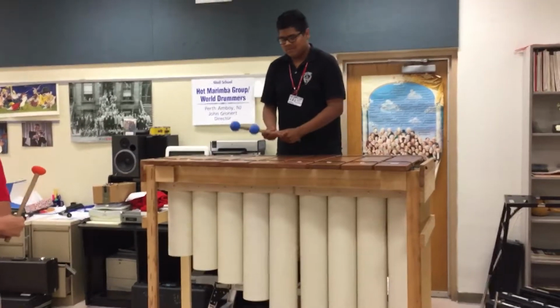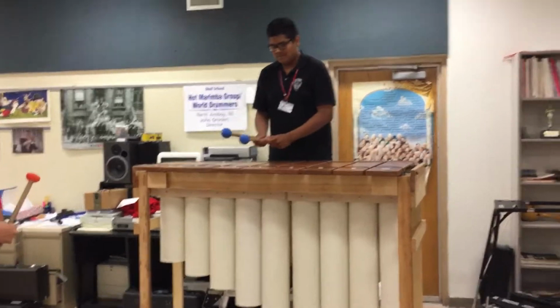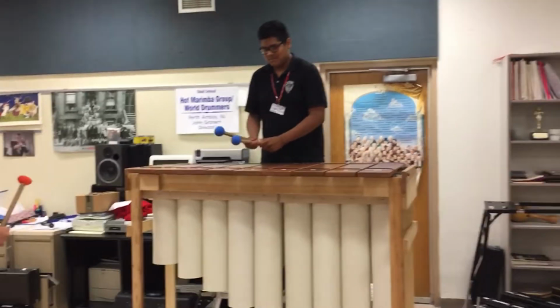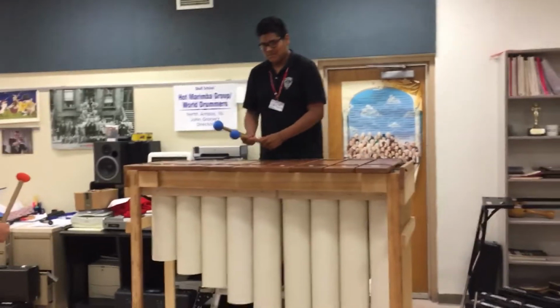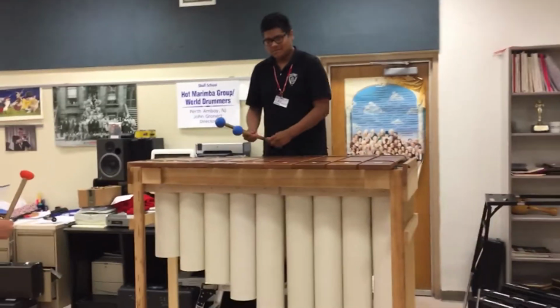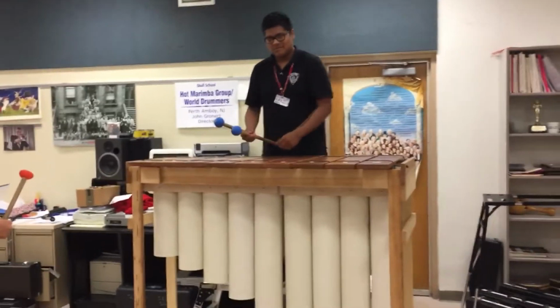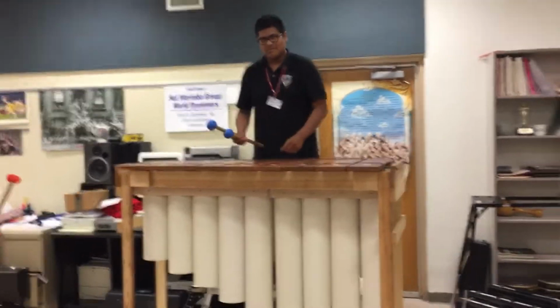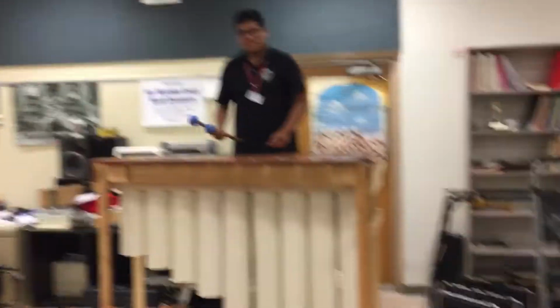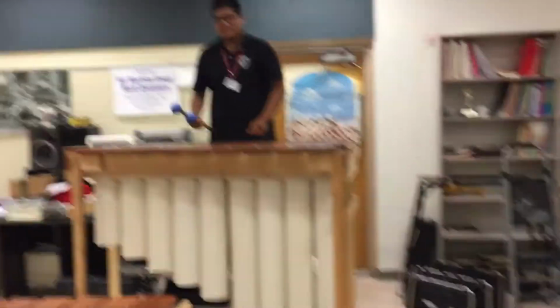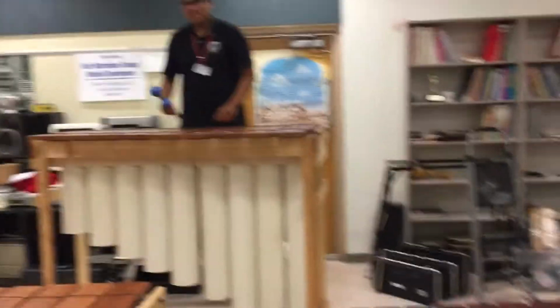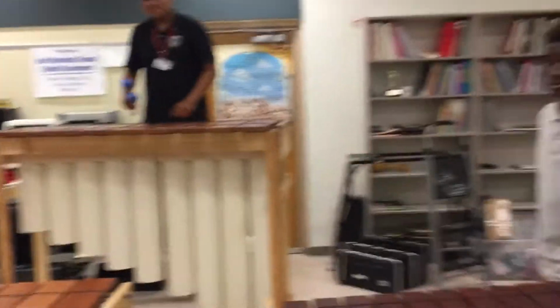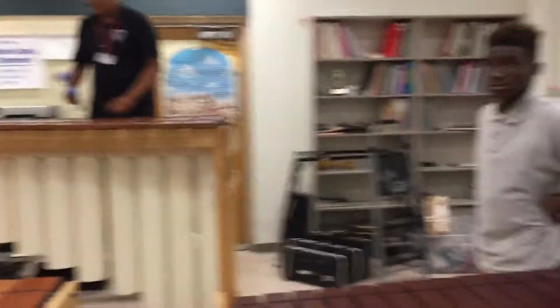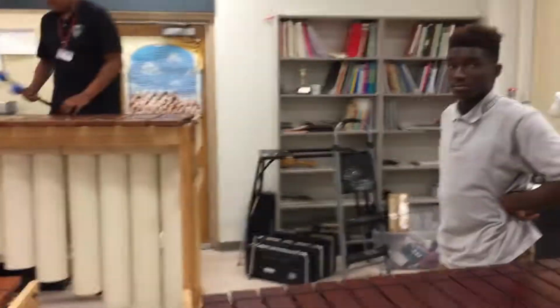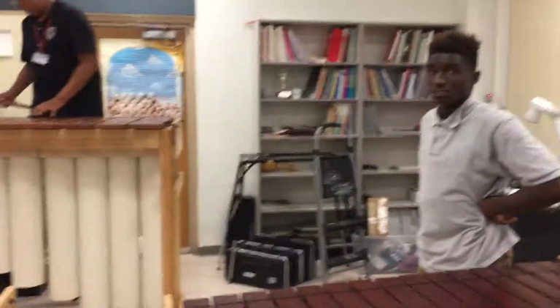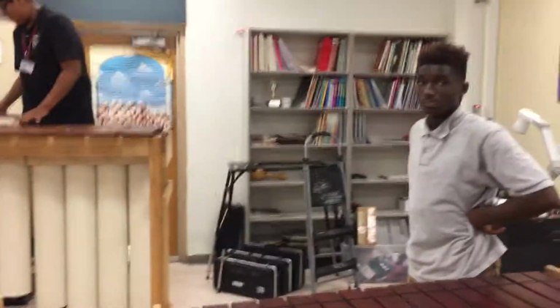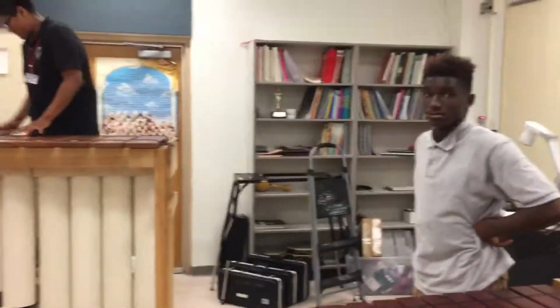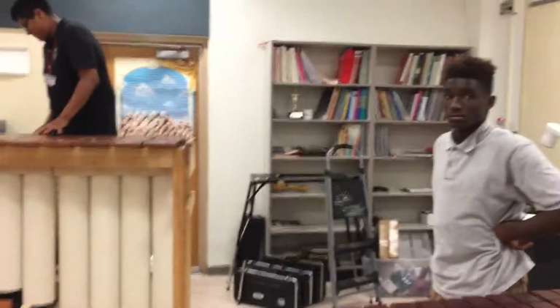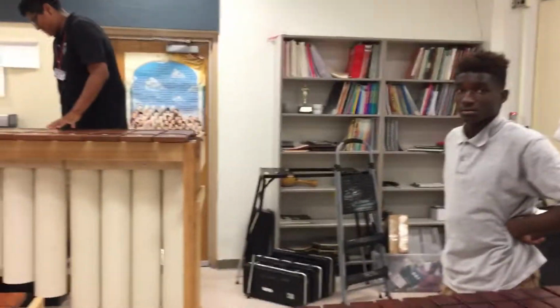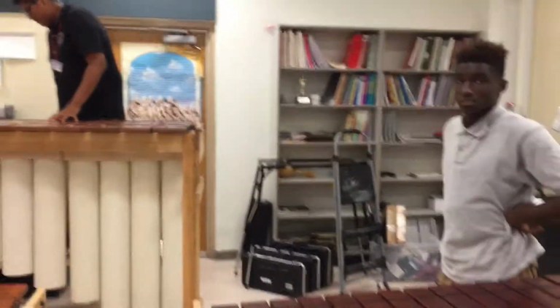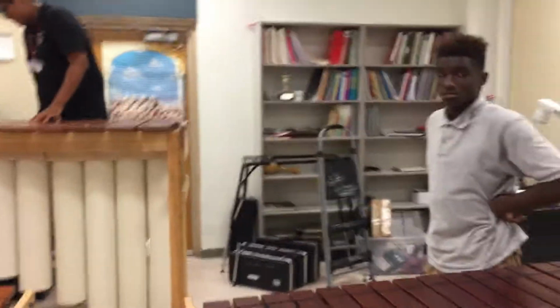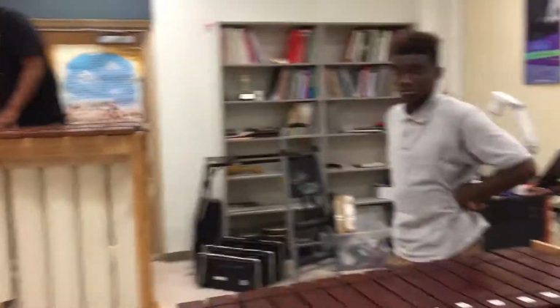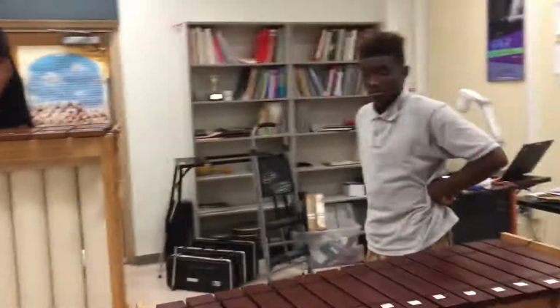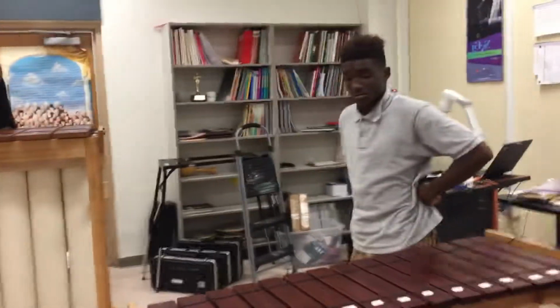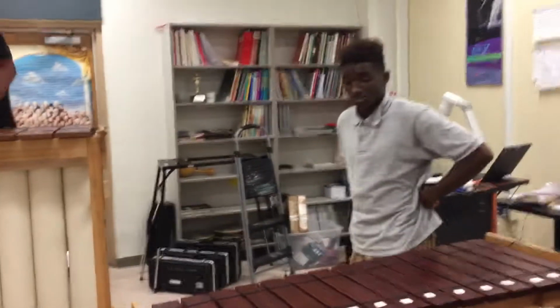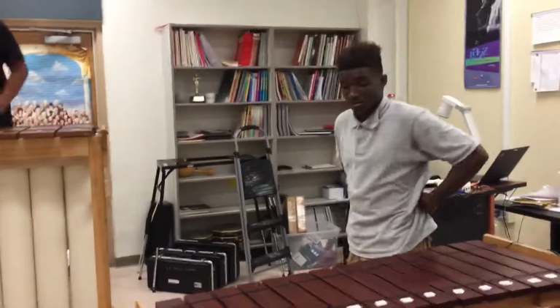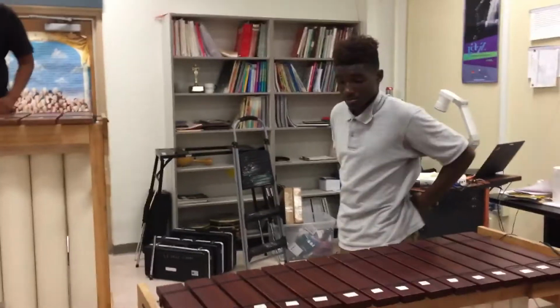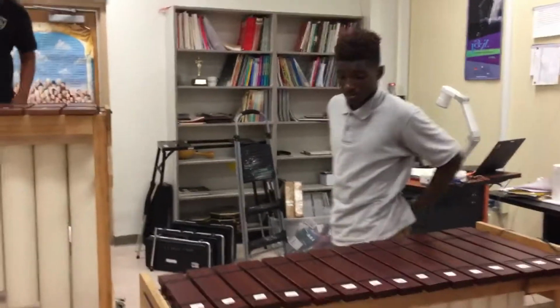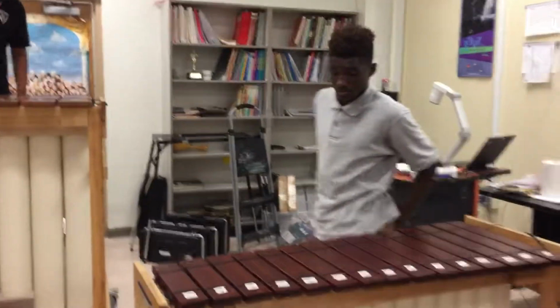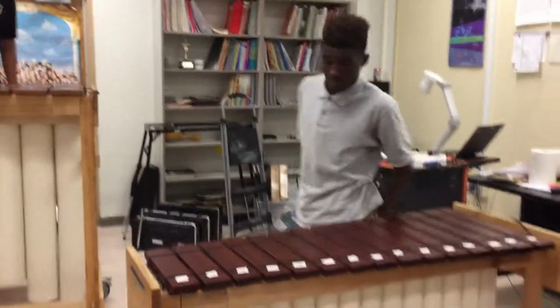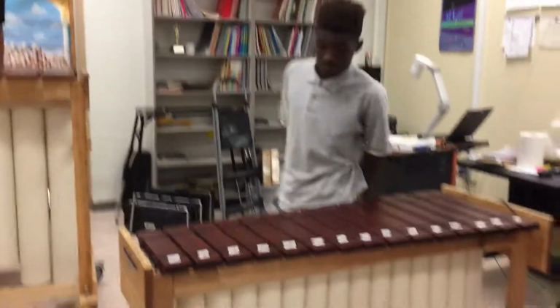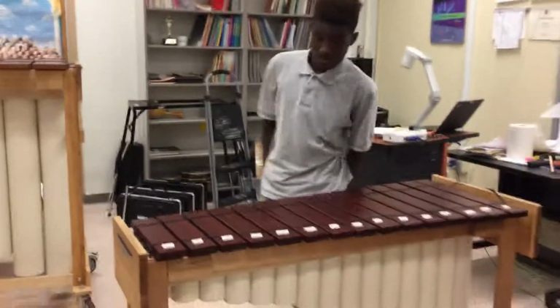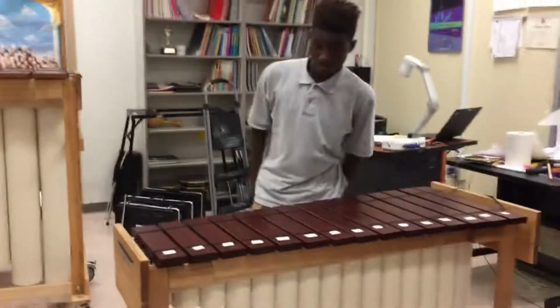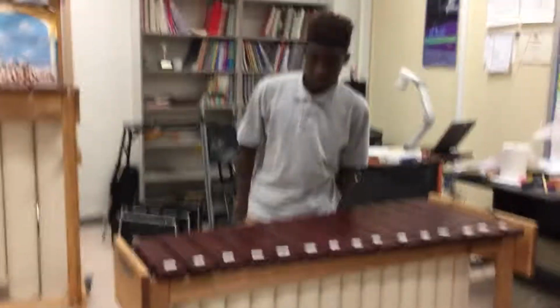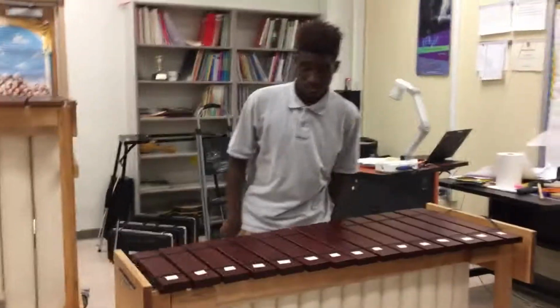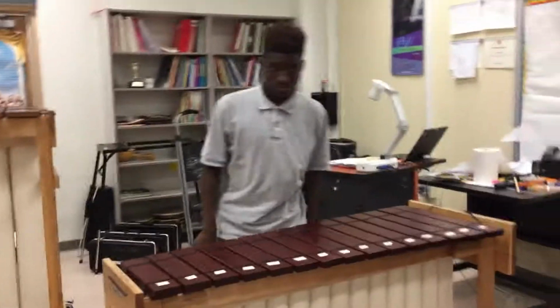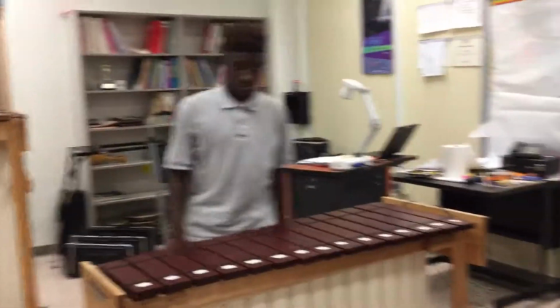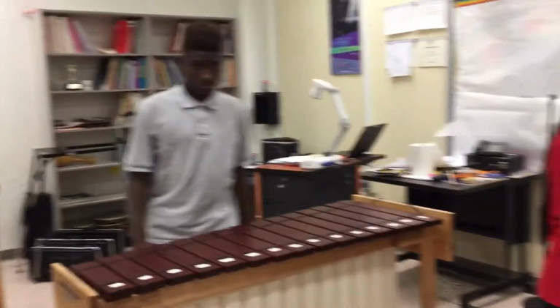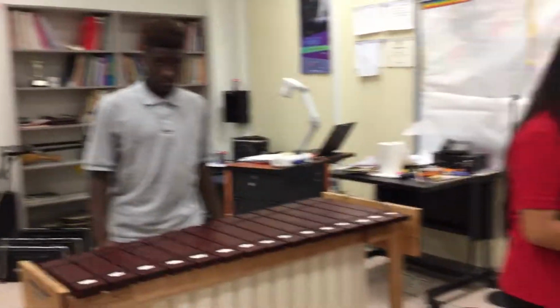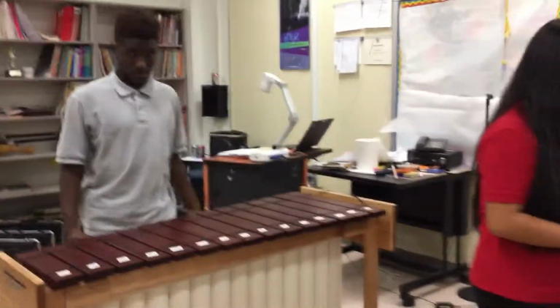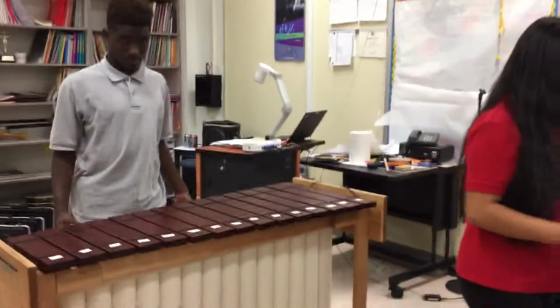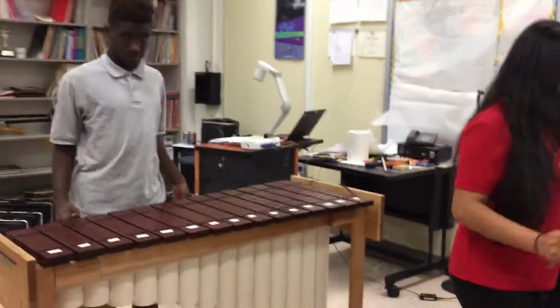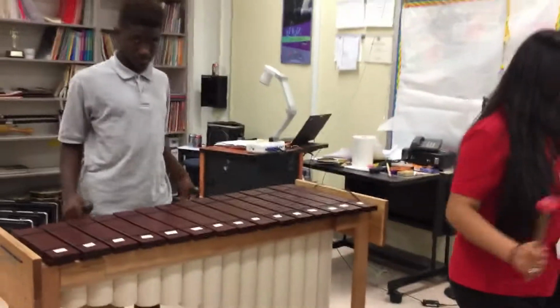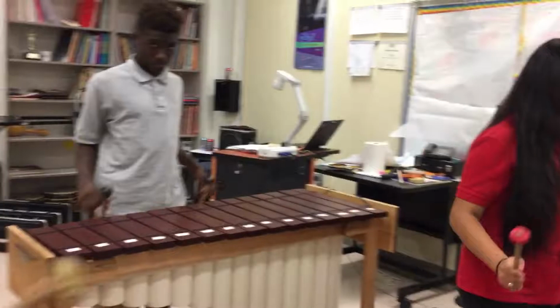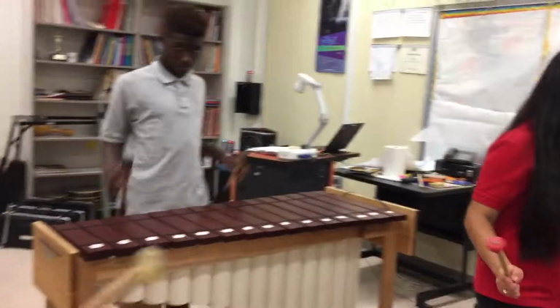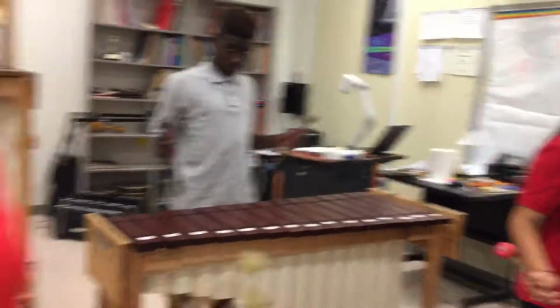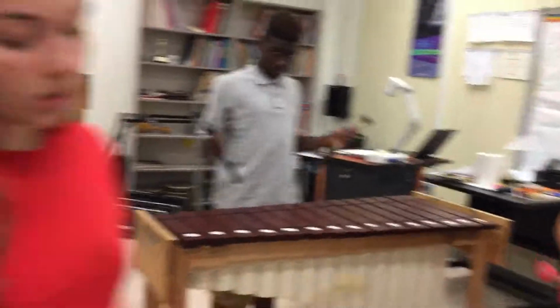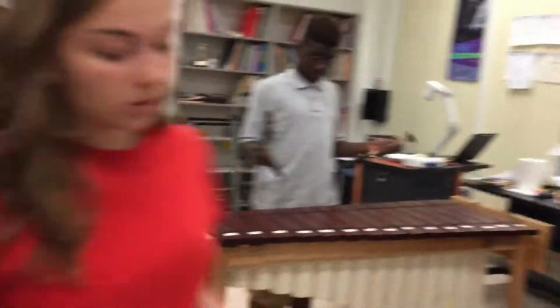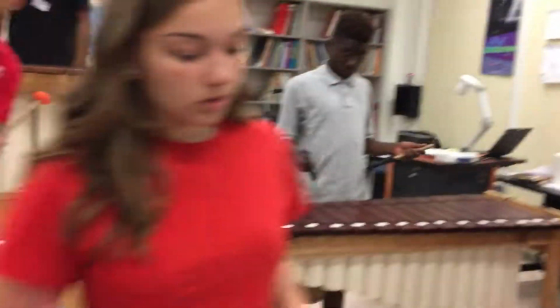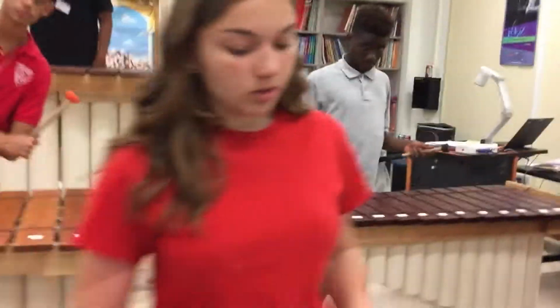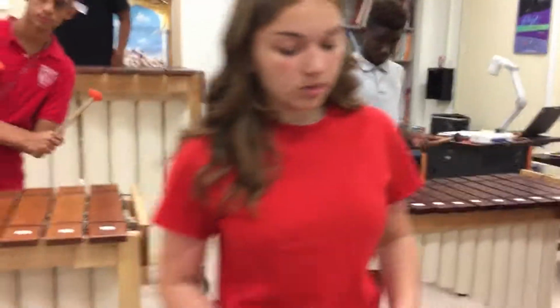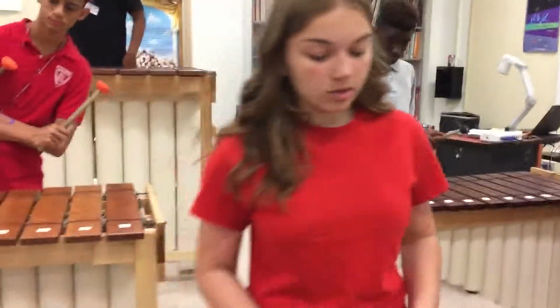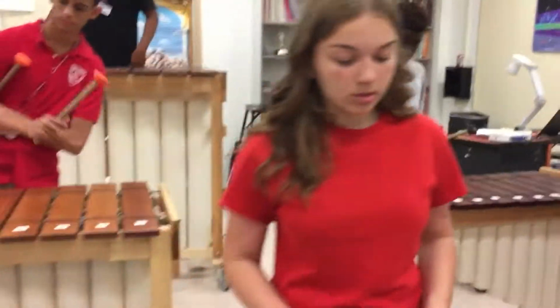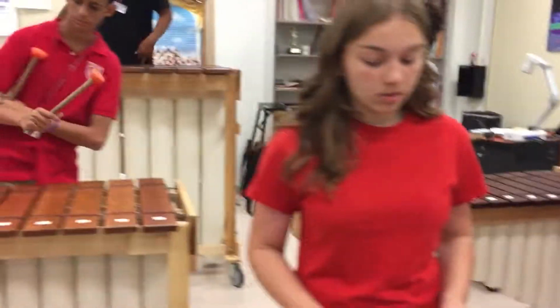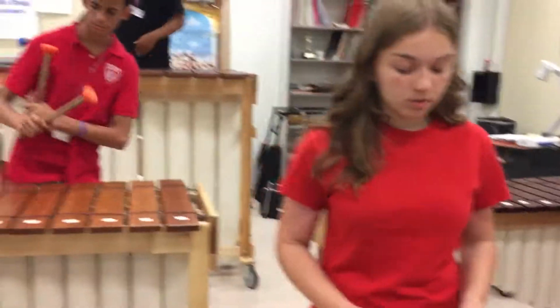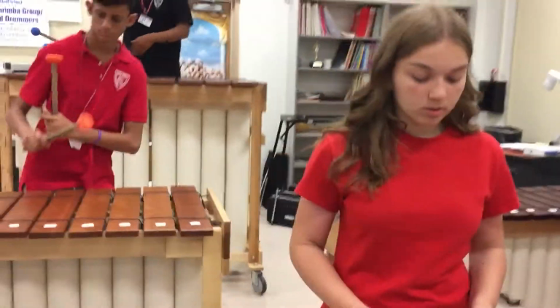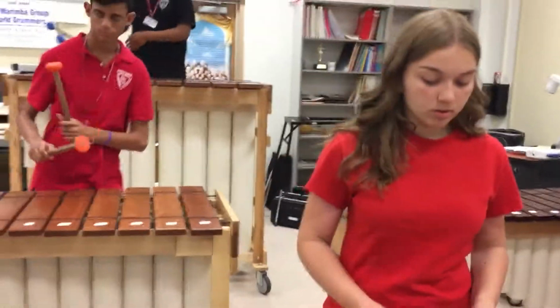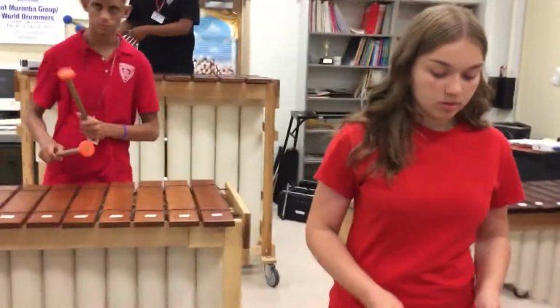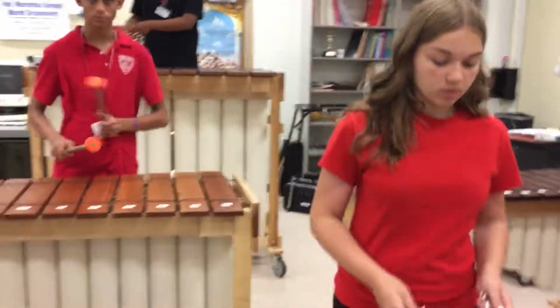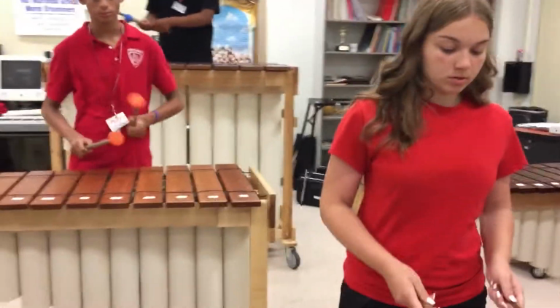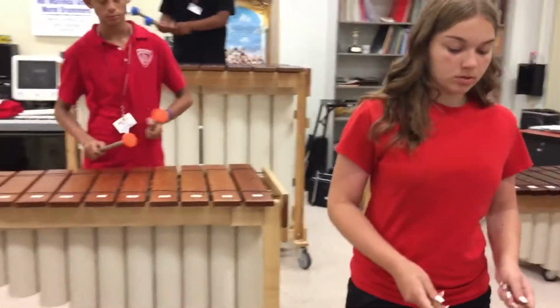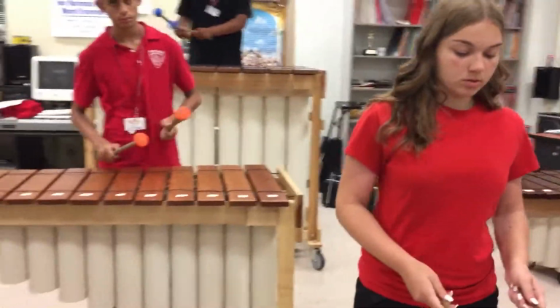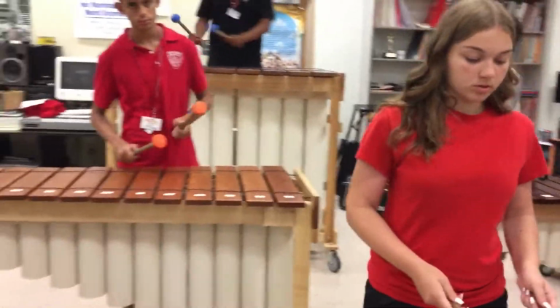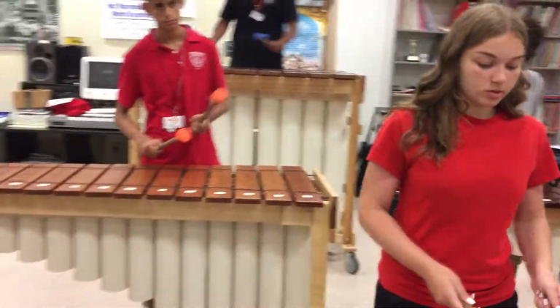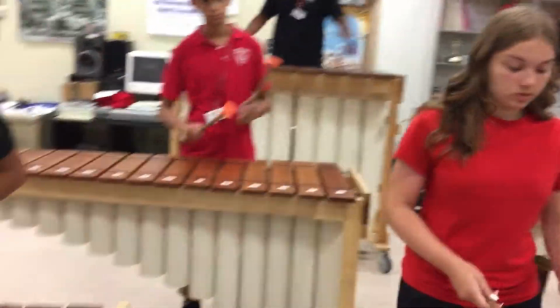Next we're going to show what the entire ensemble sounds like with all these fine quality instruments.